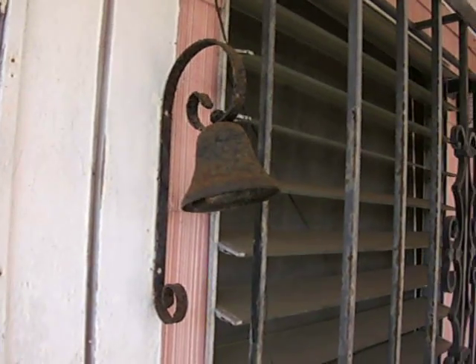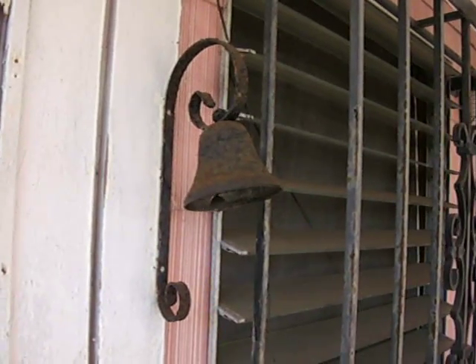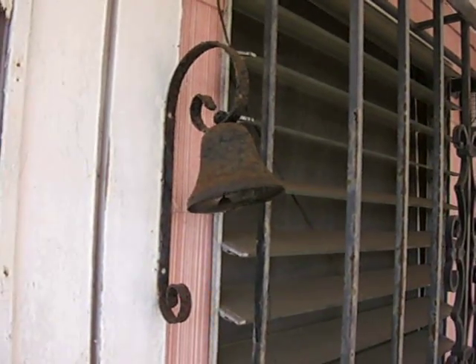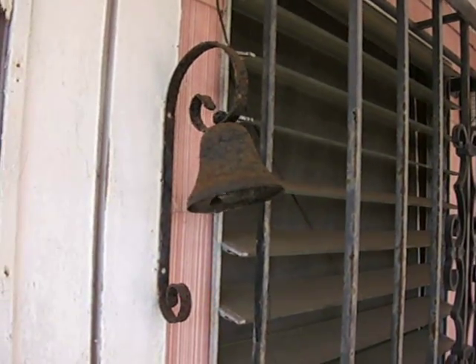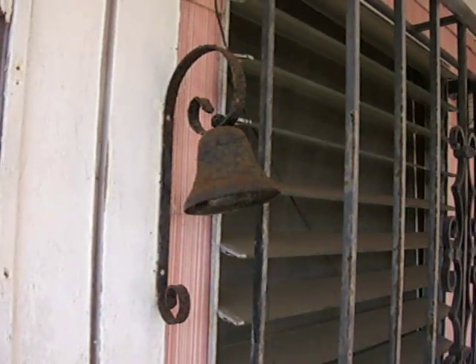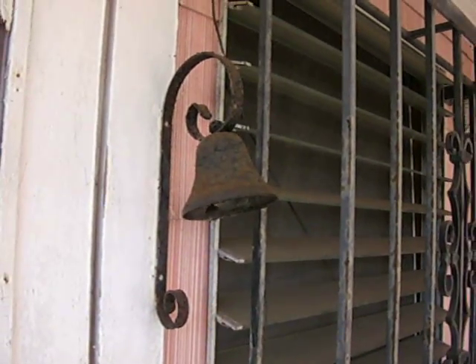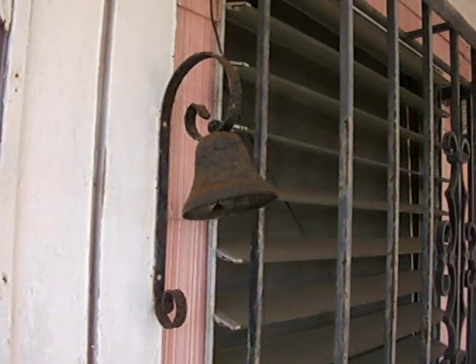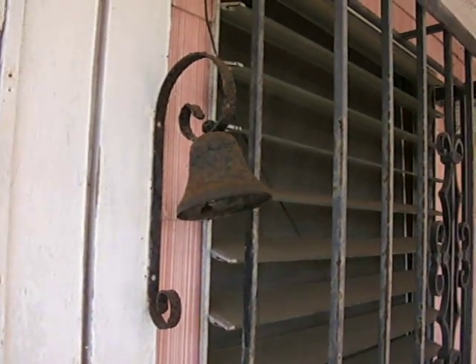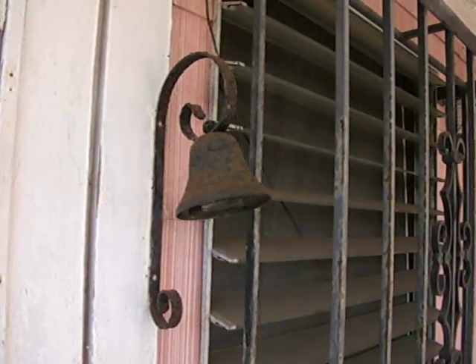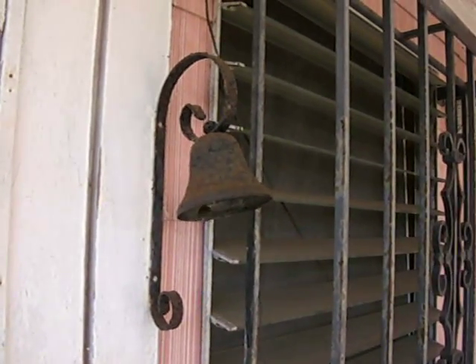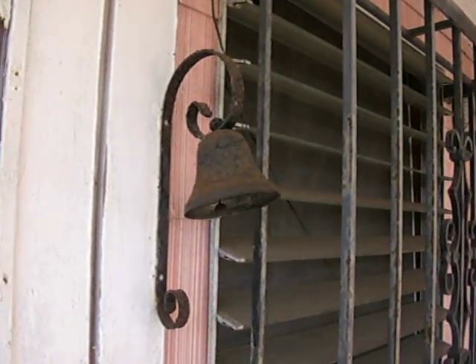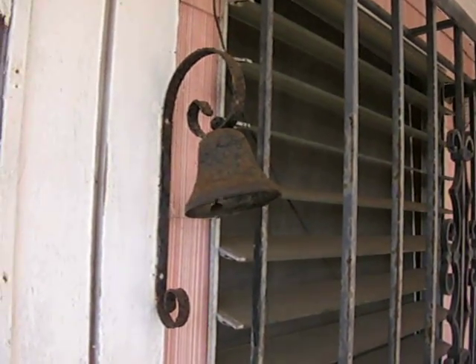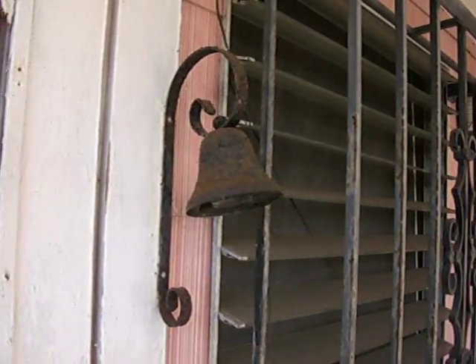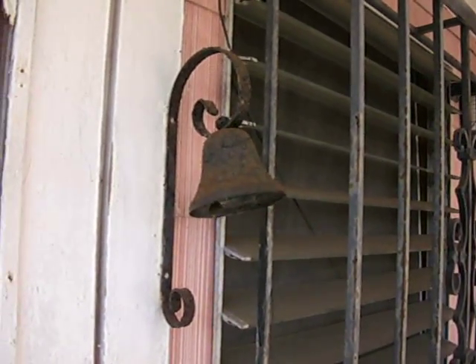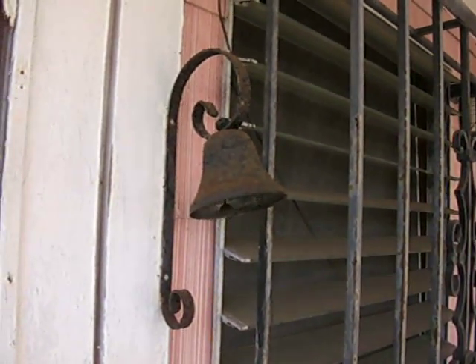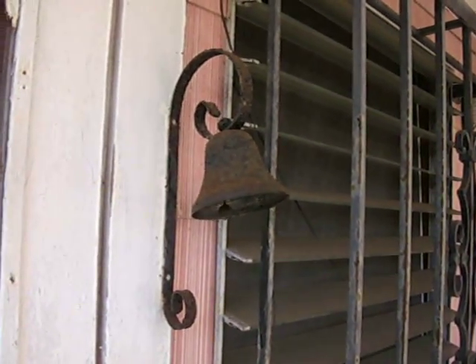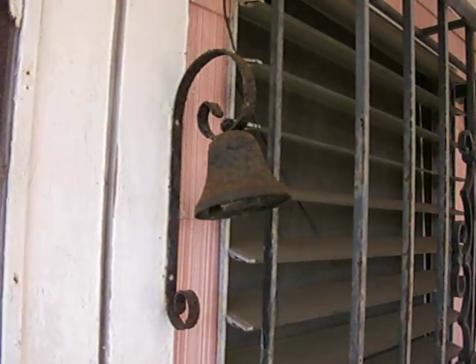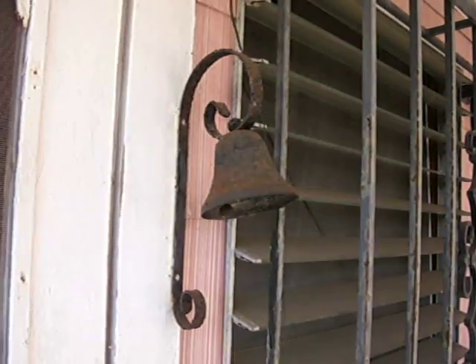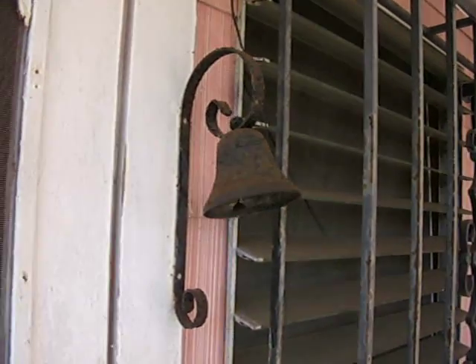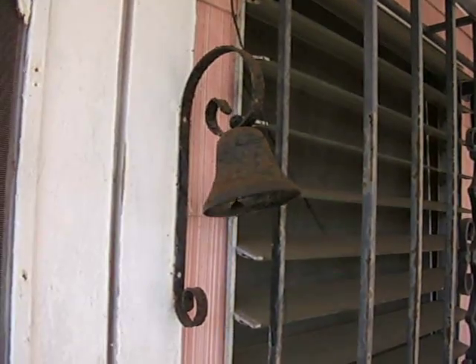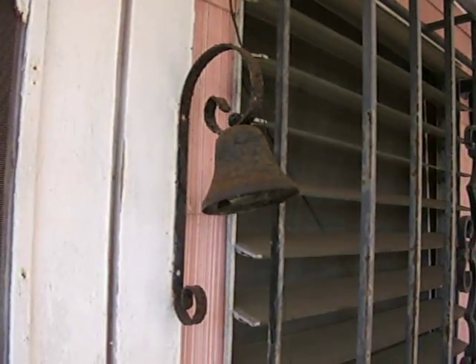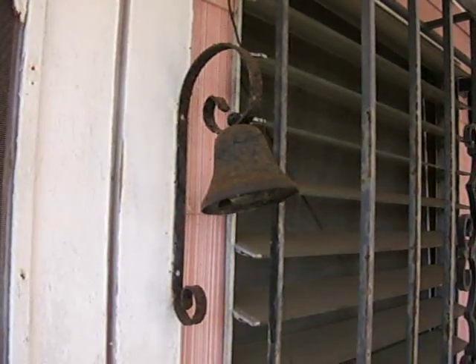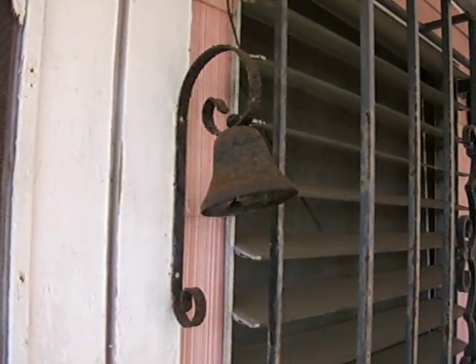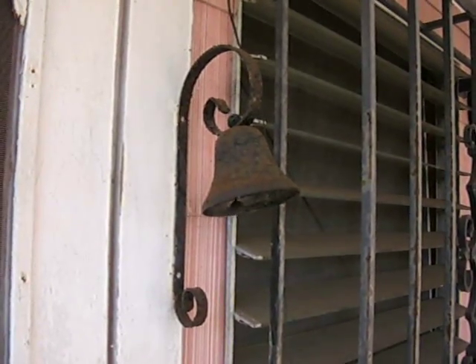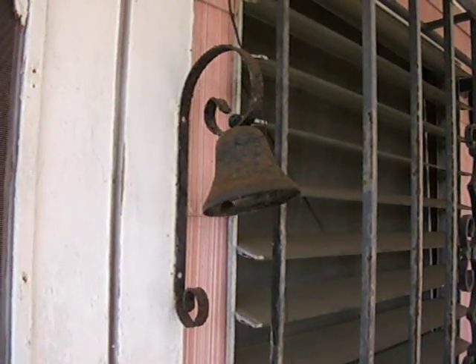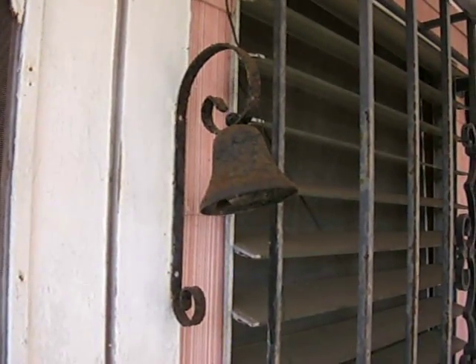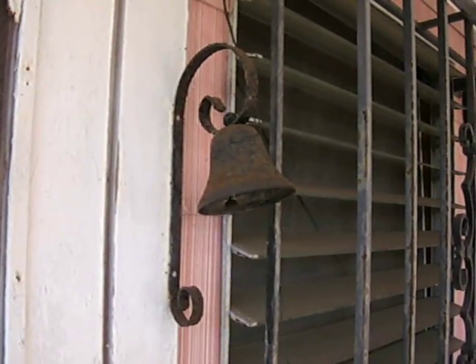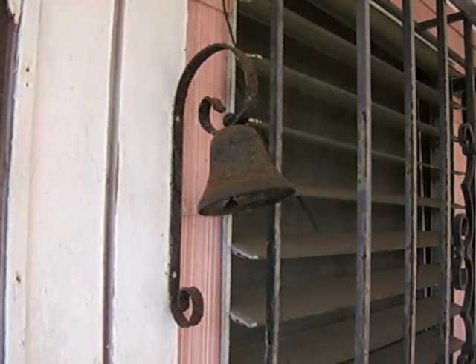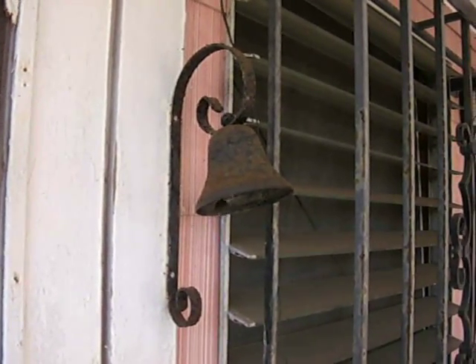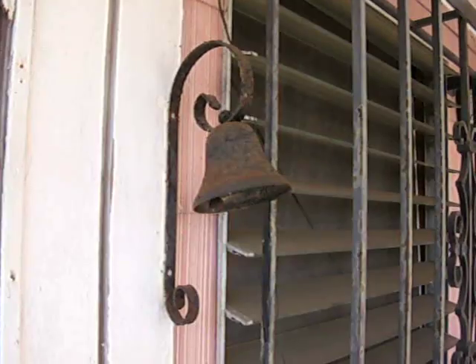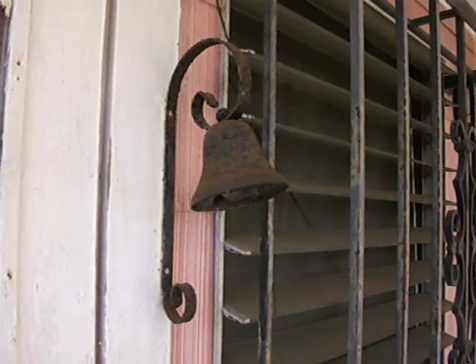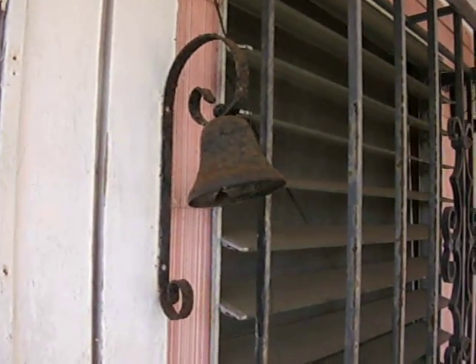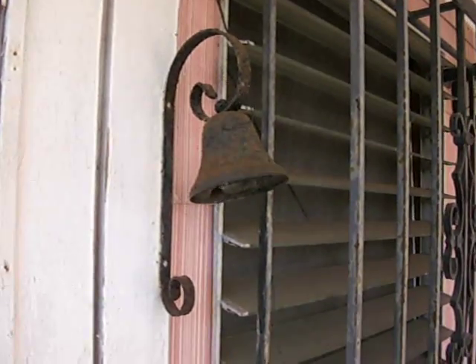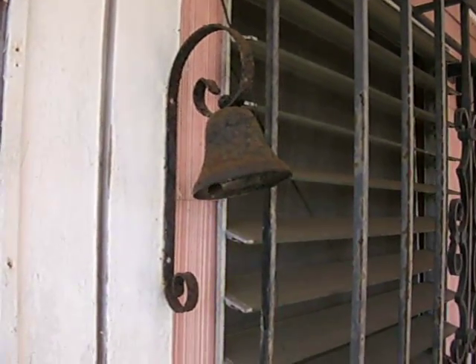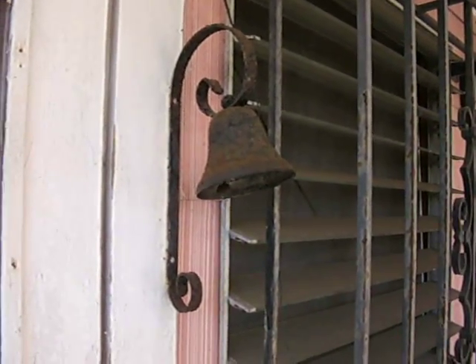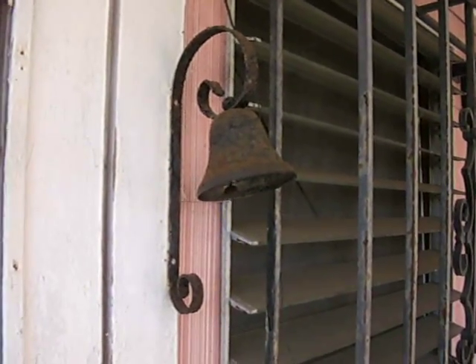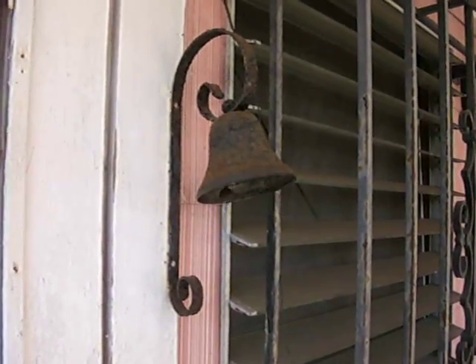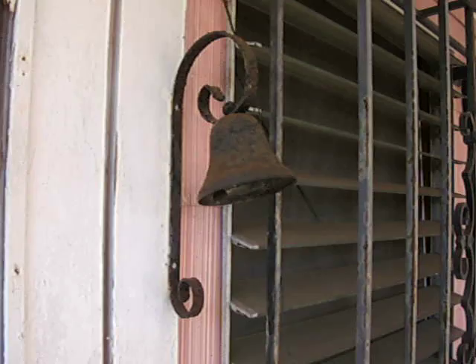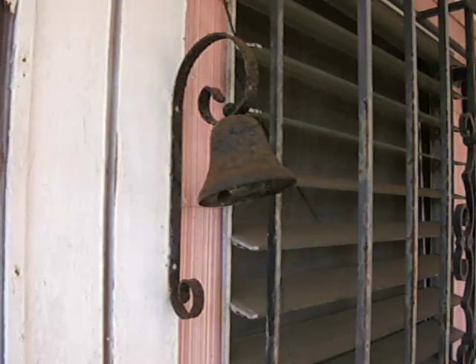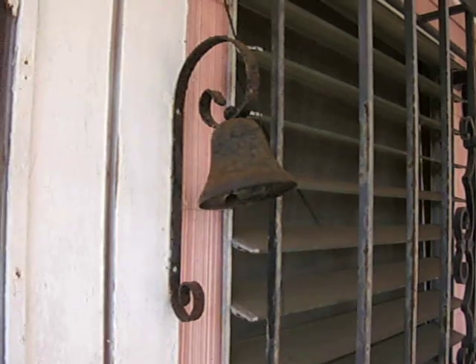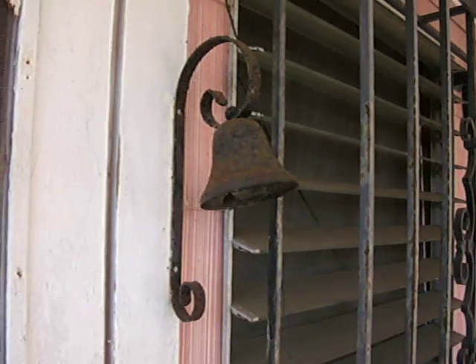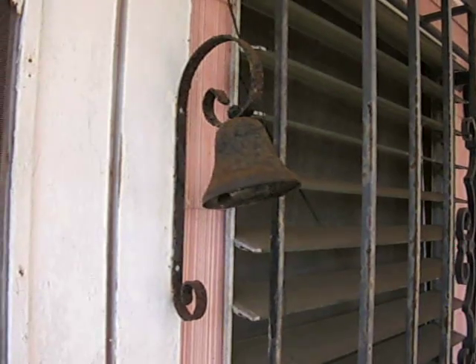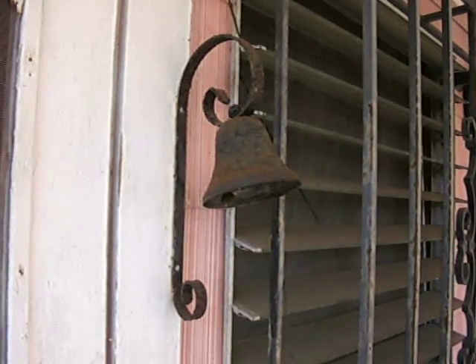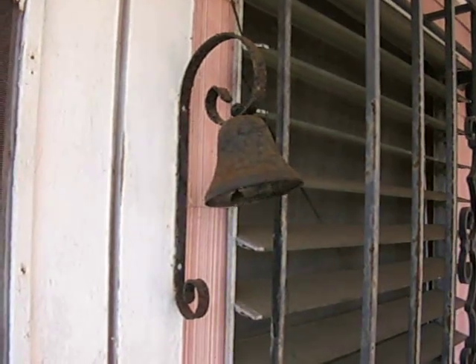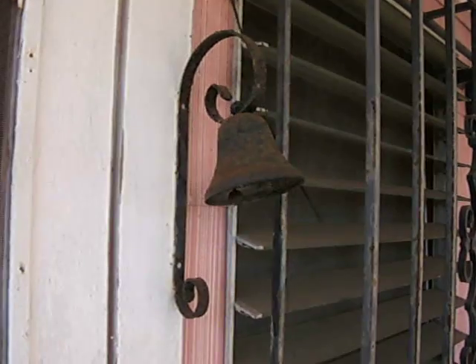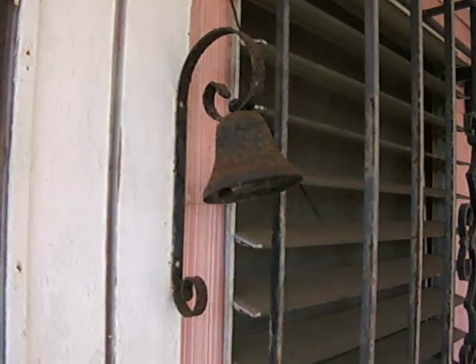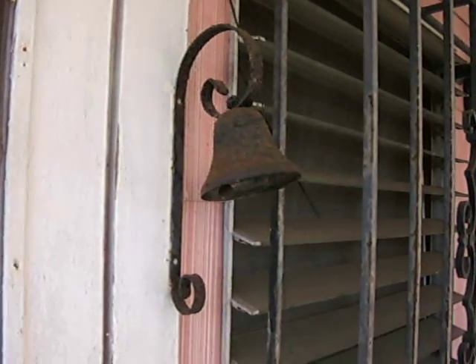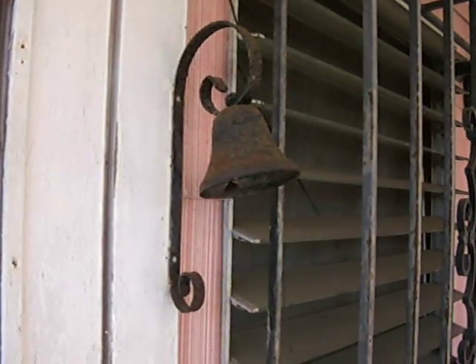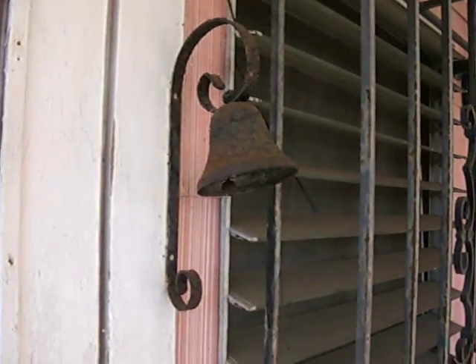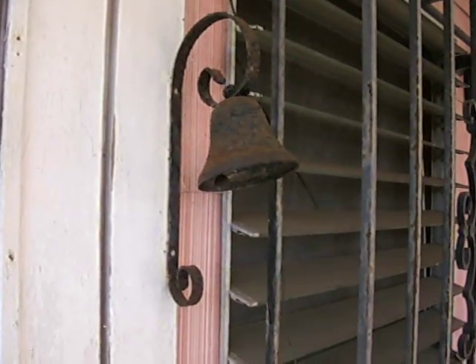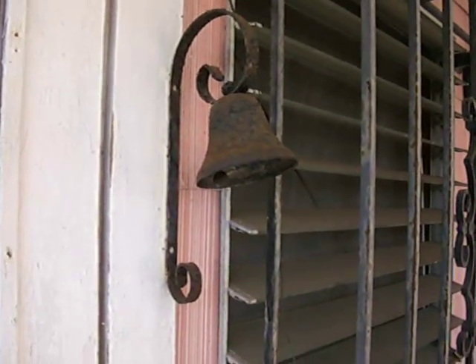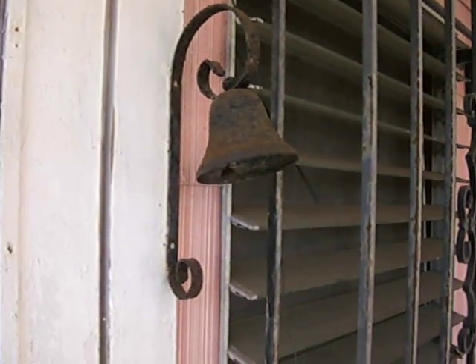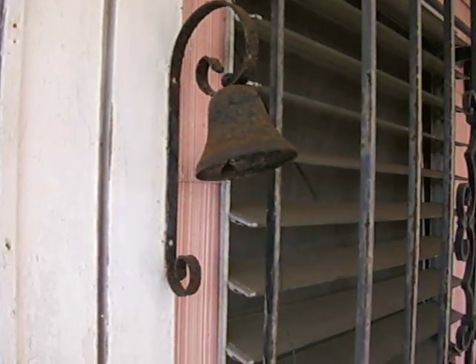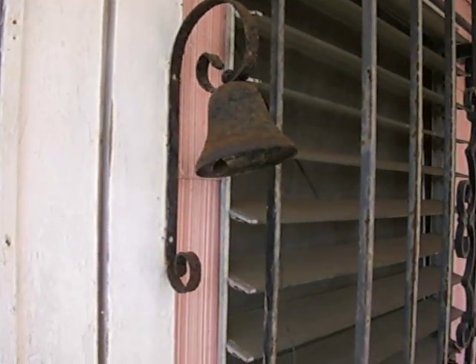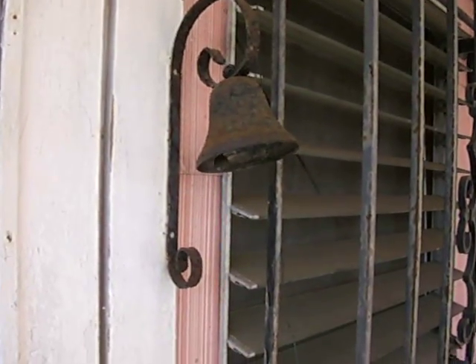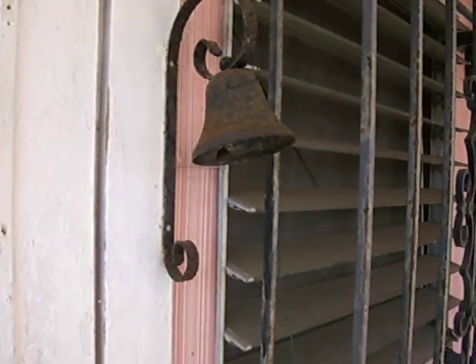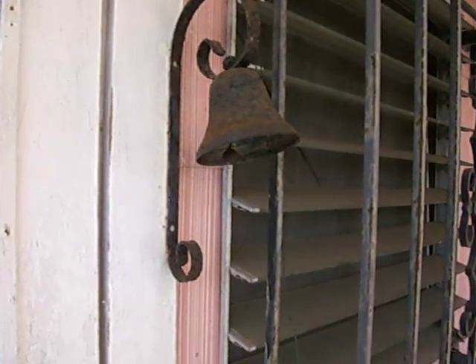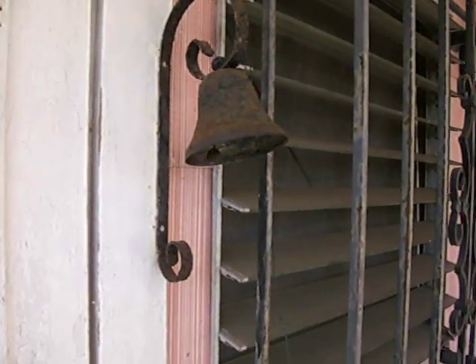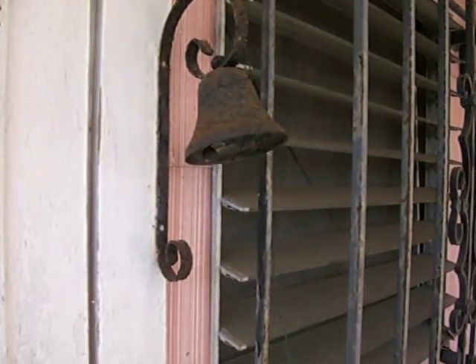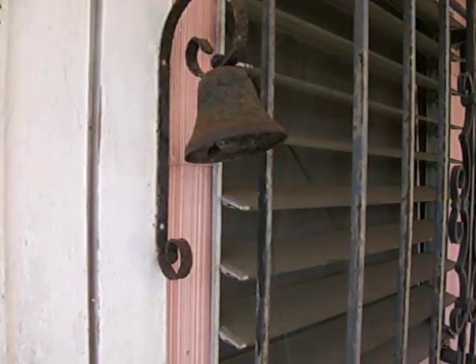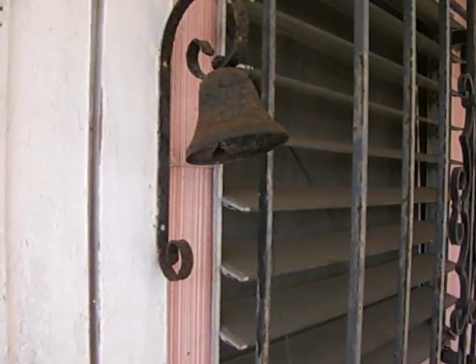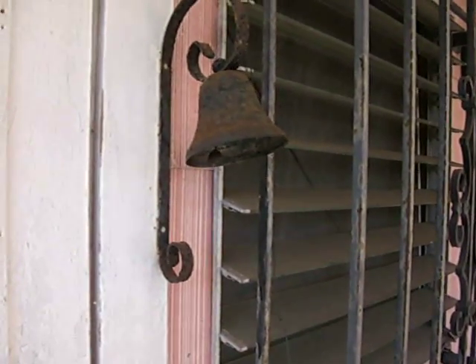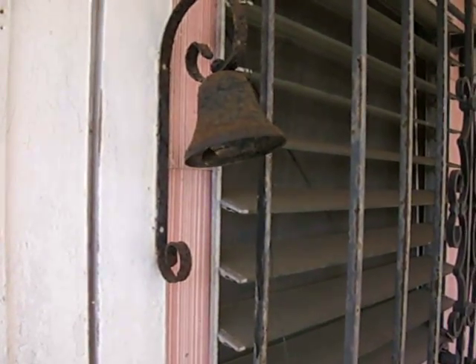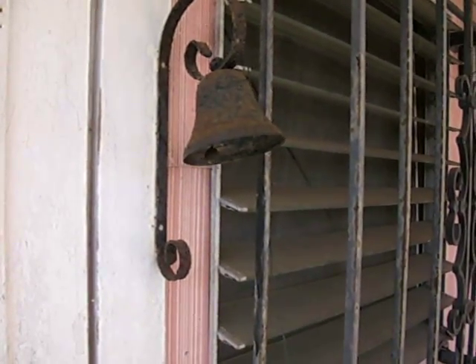My house was built in 1920. It's a Craftsman Bungalow. Cape Cod Cuda signing out. Thanks for watching.